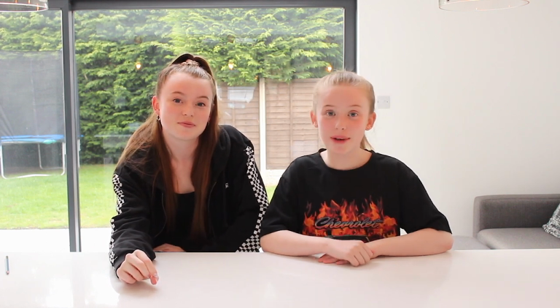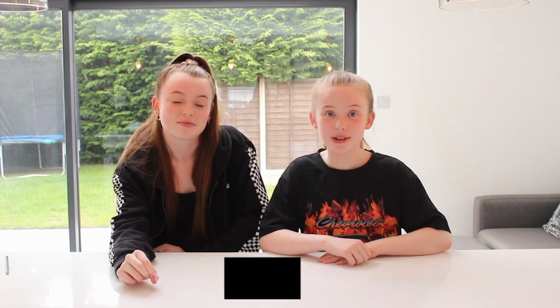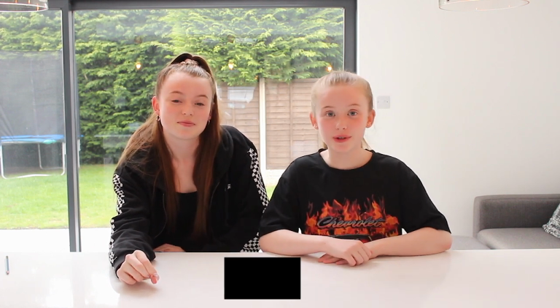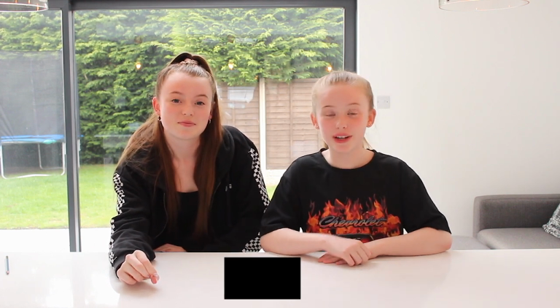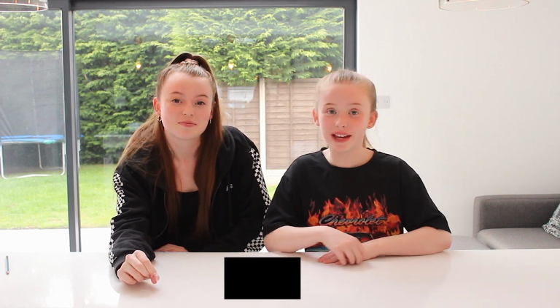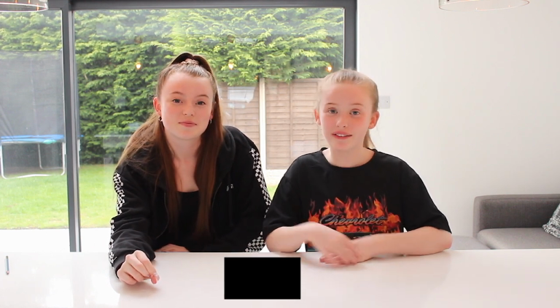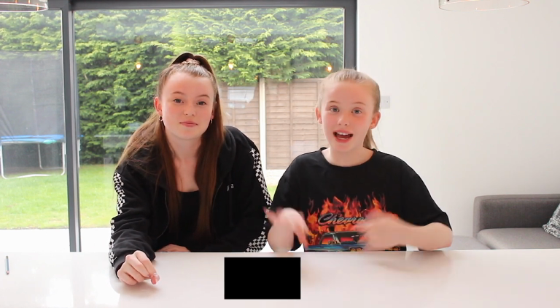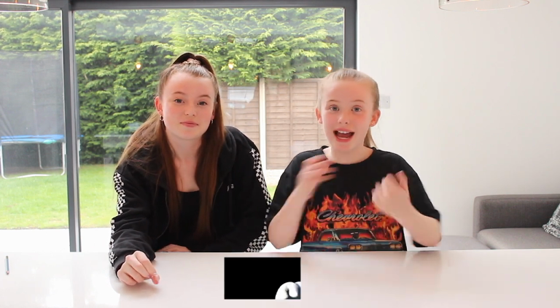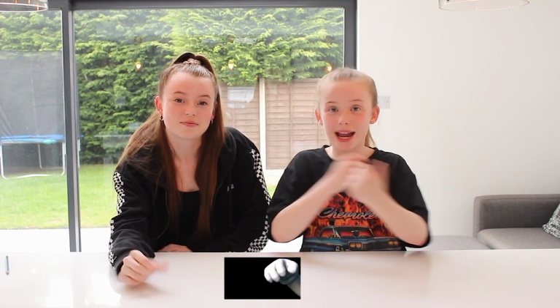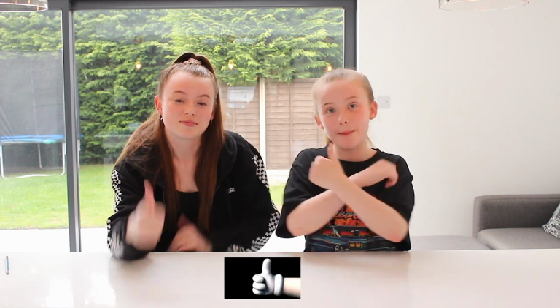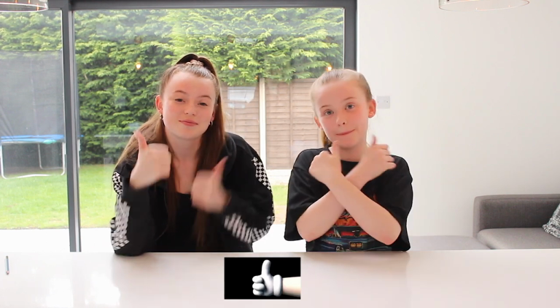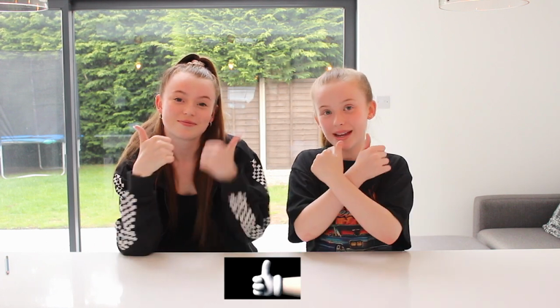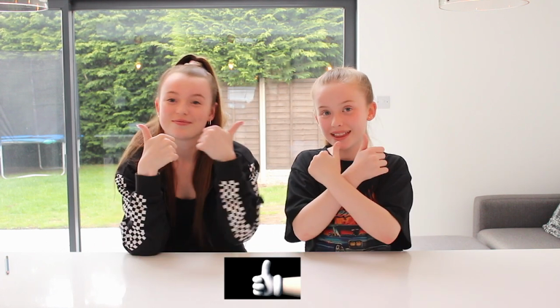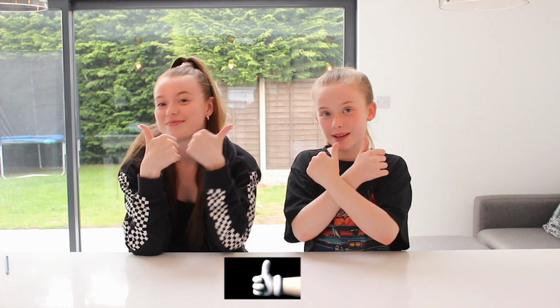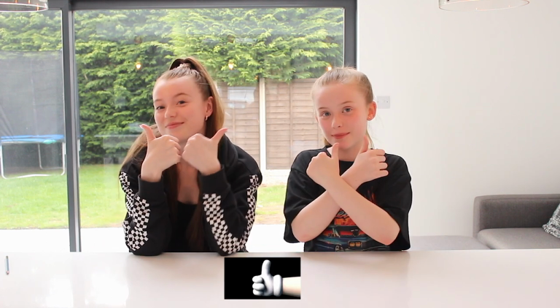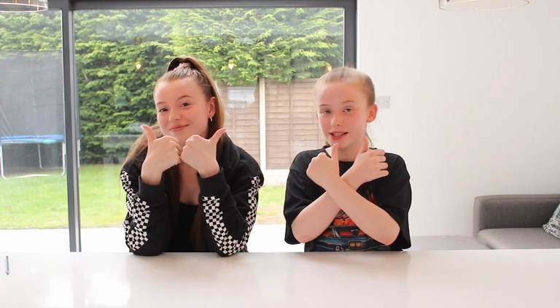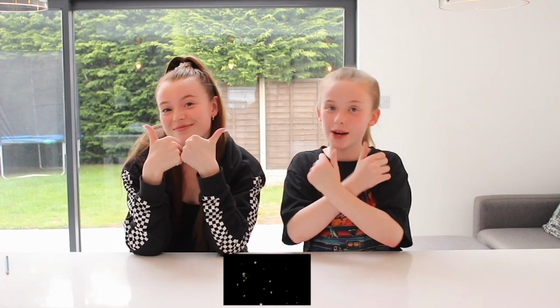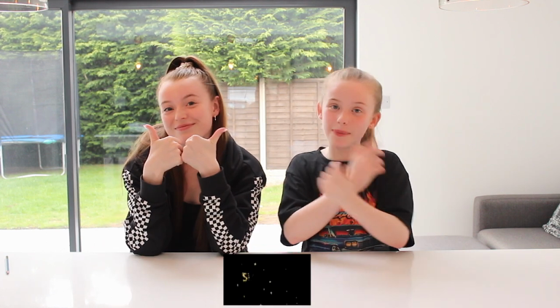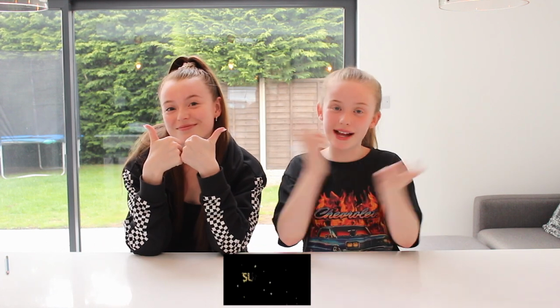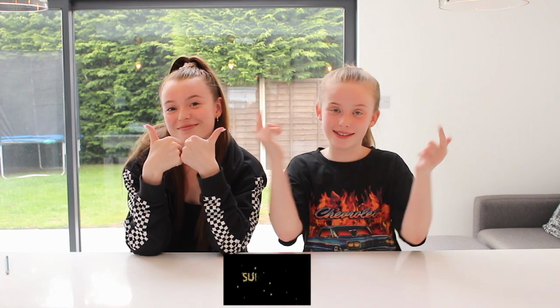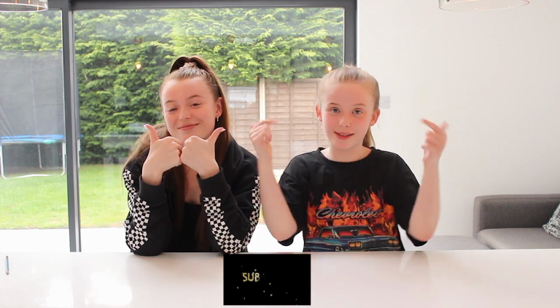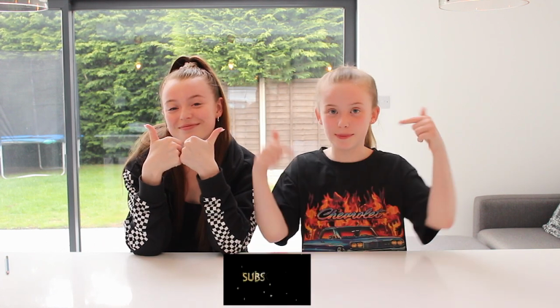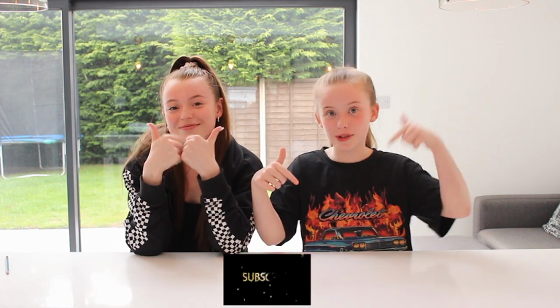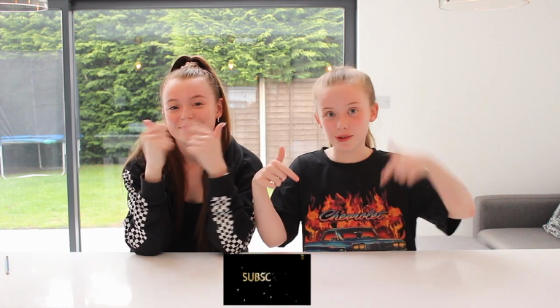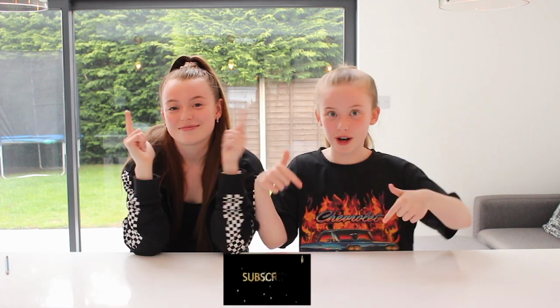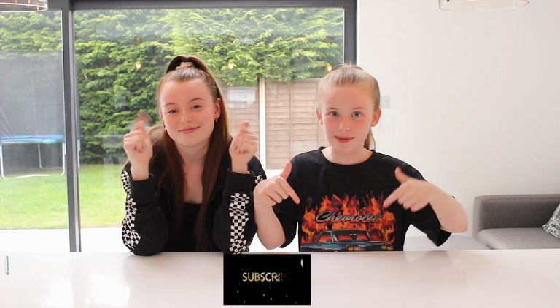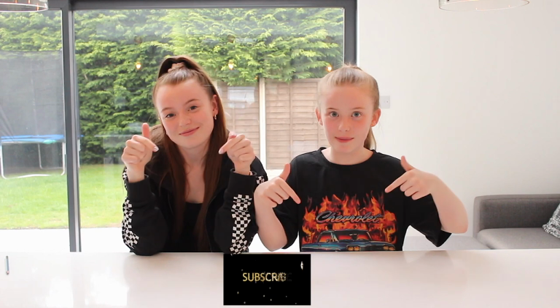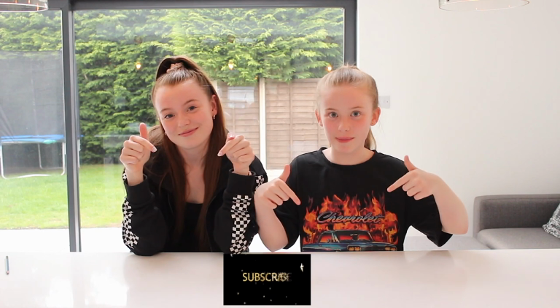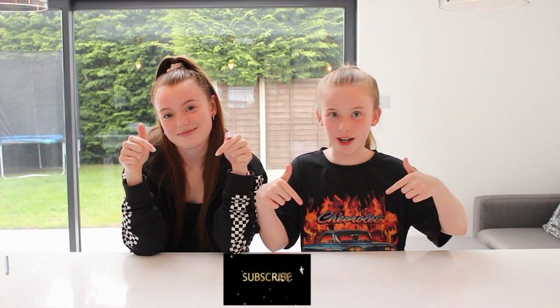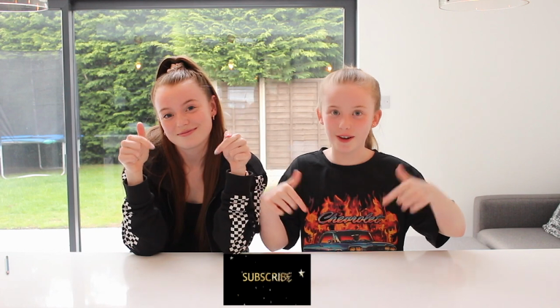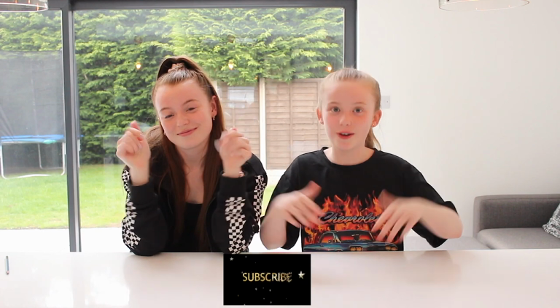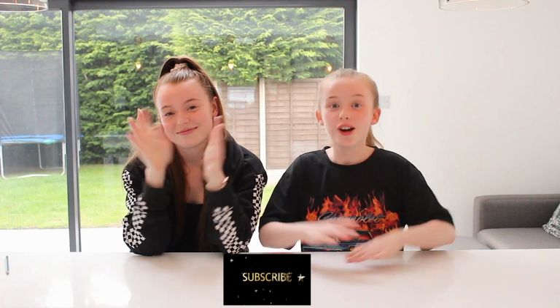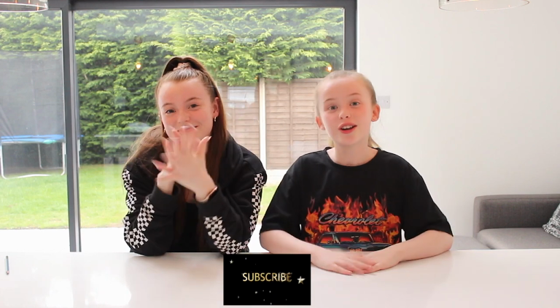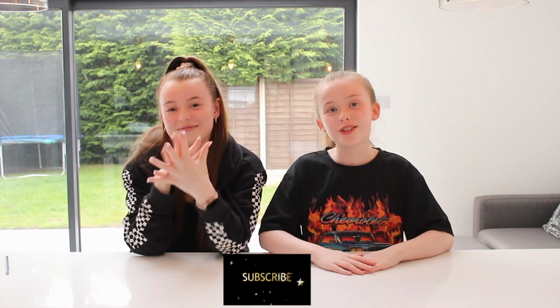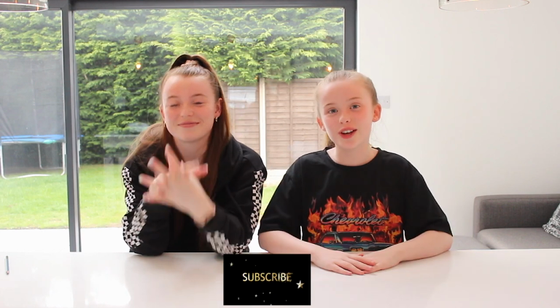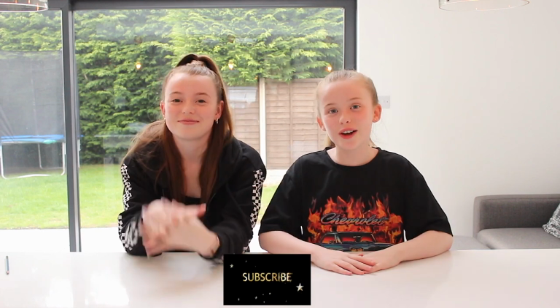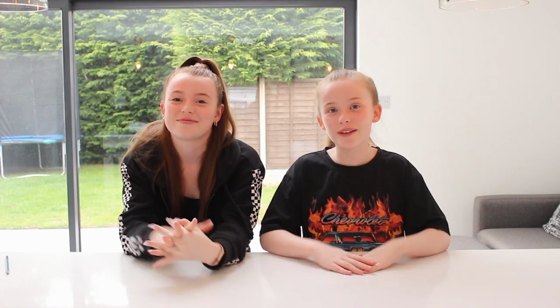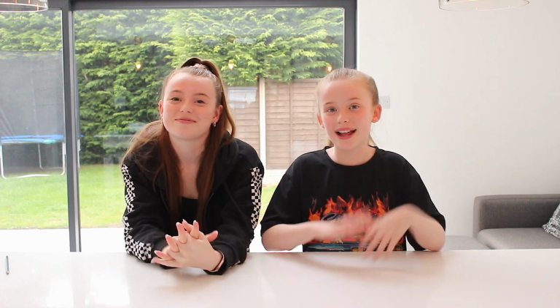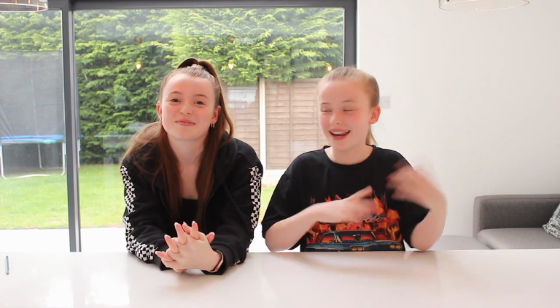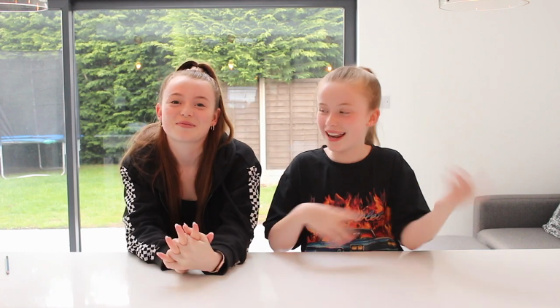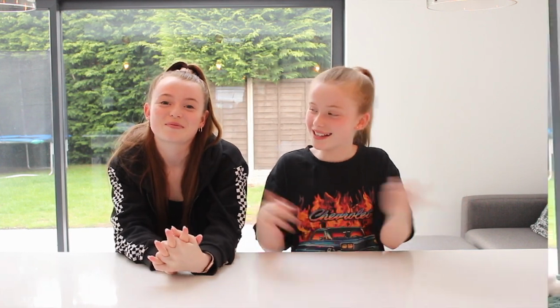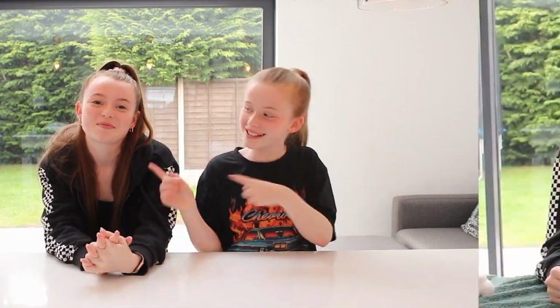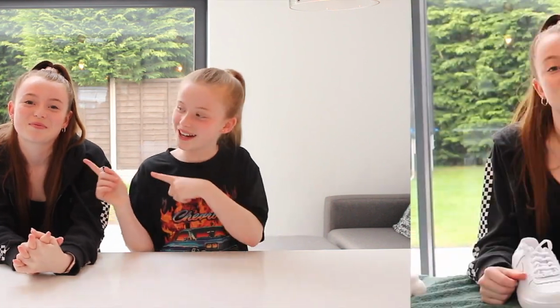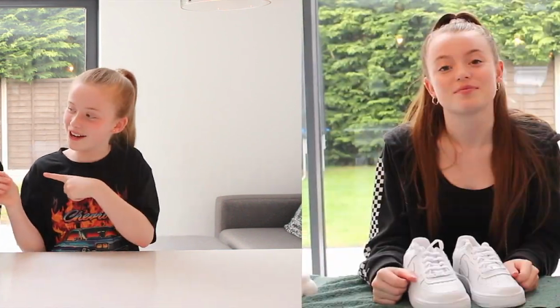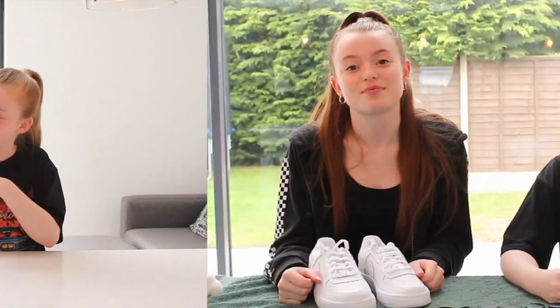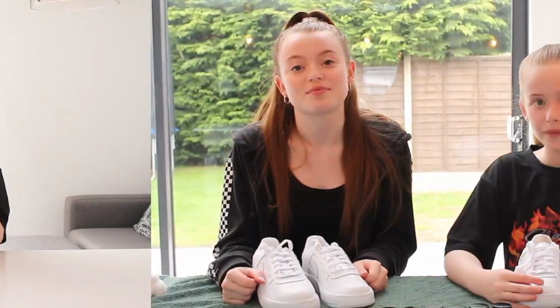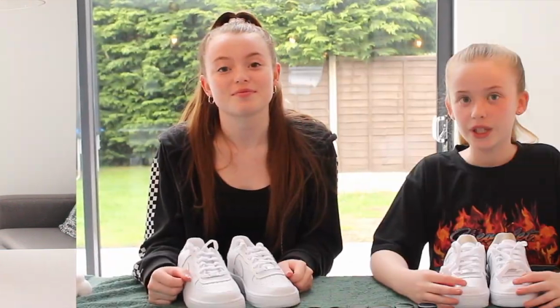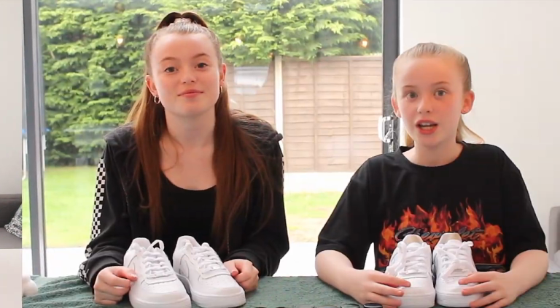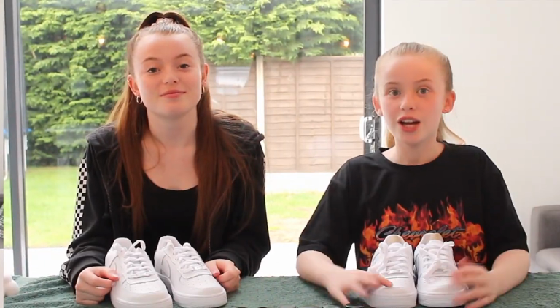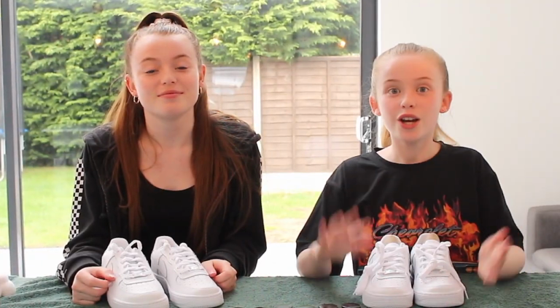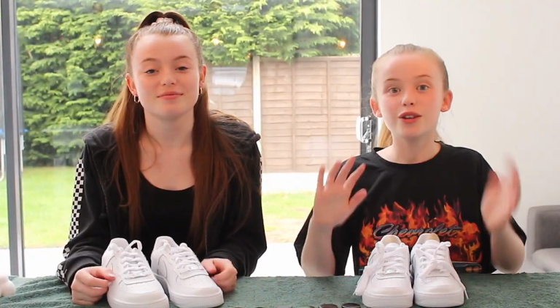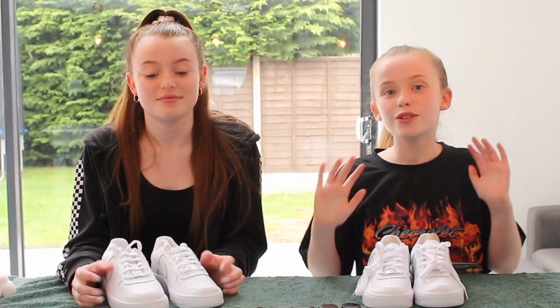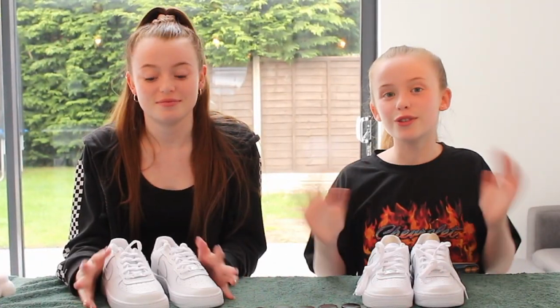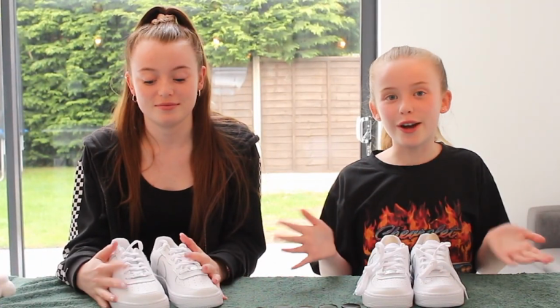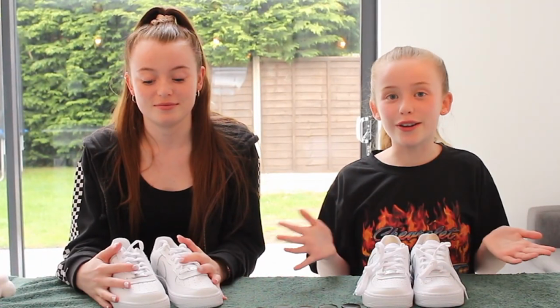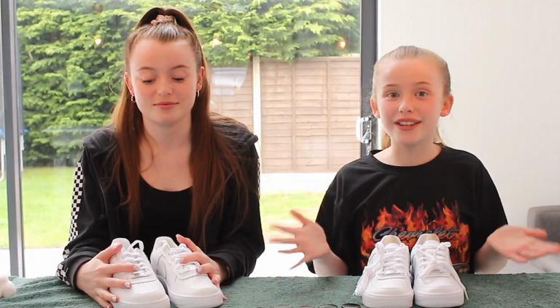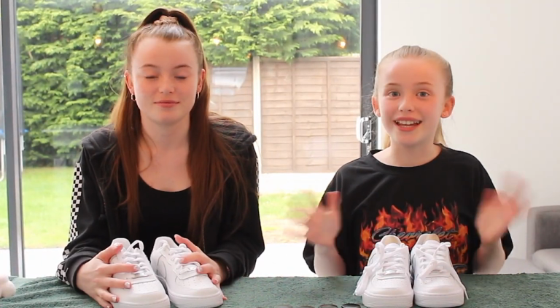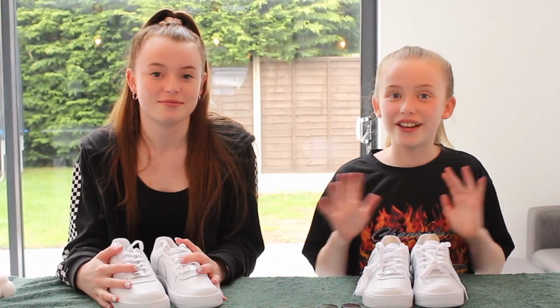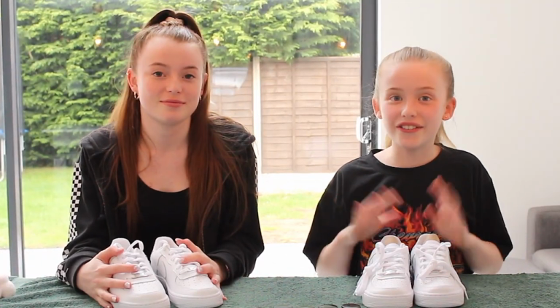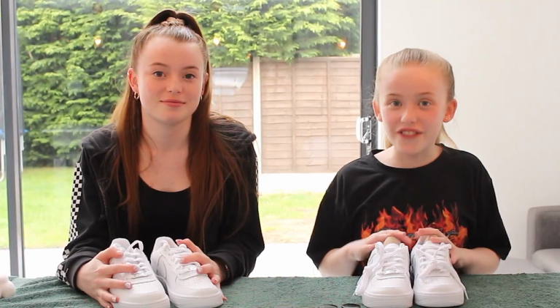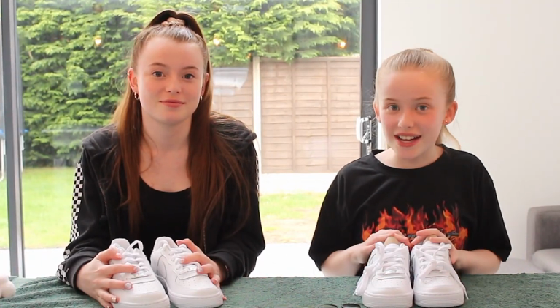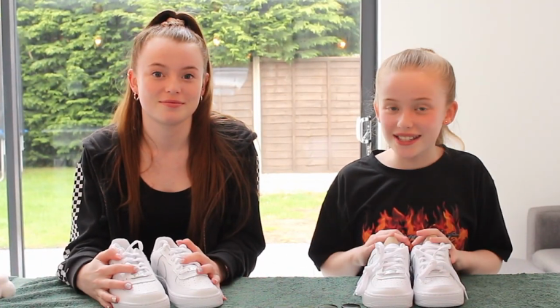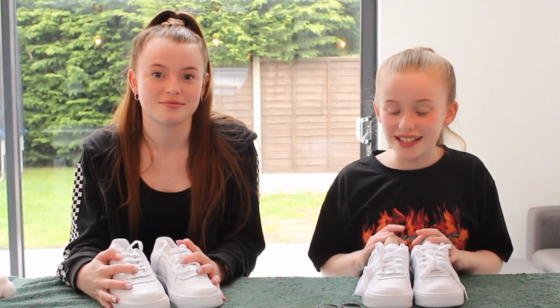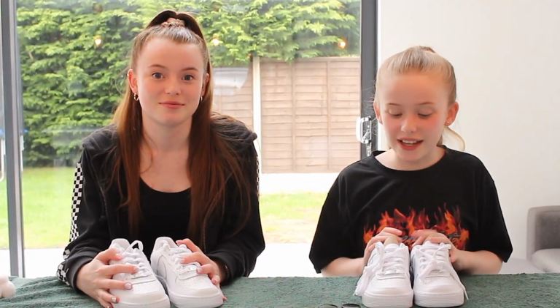Before we get started with this video, make sure you give it a big thumbs up and subscribe down below. So let's go!